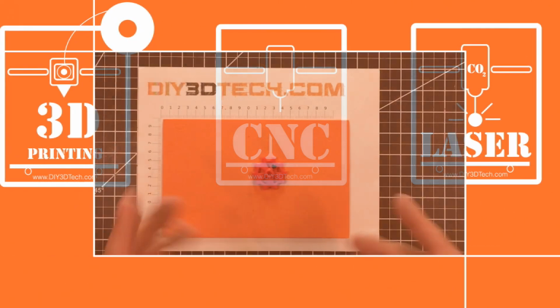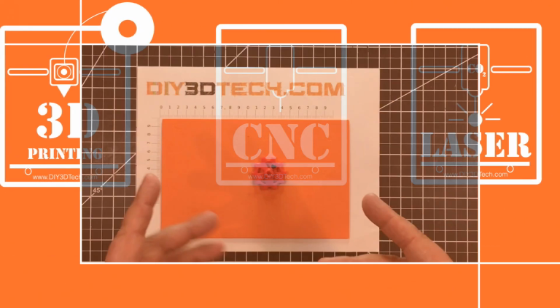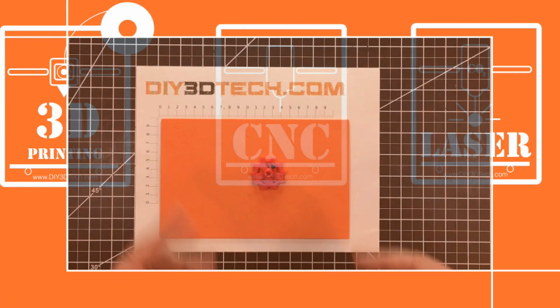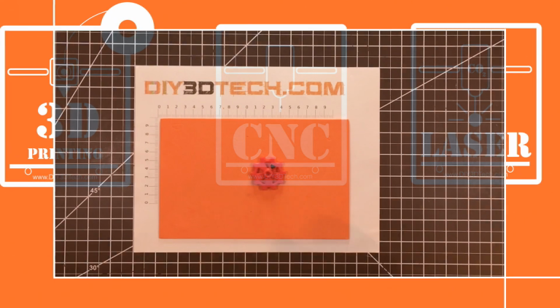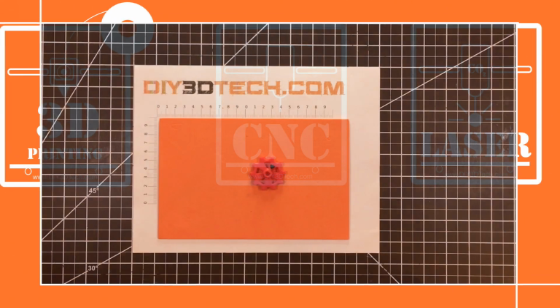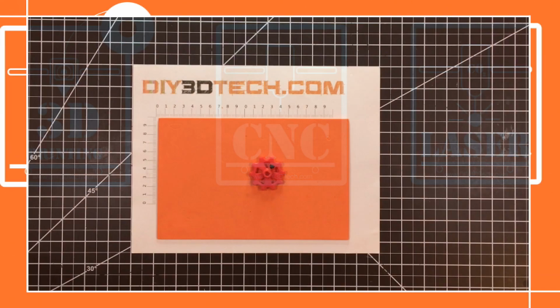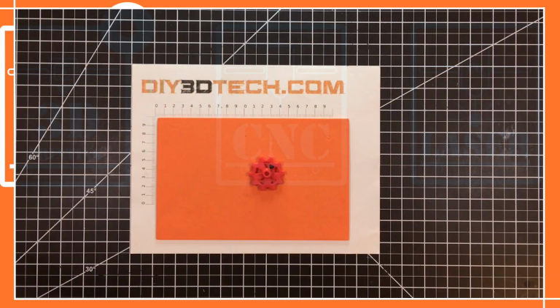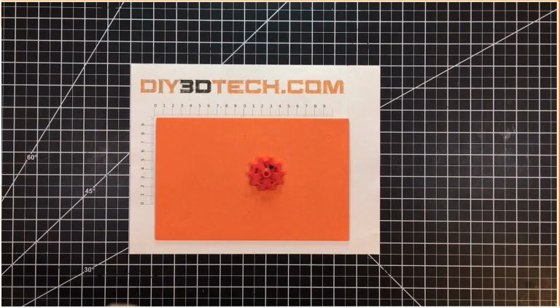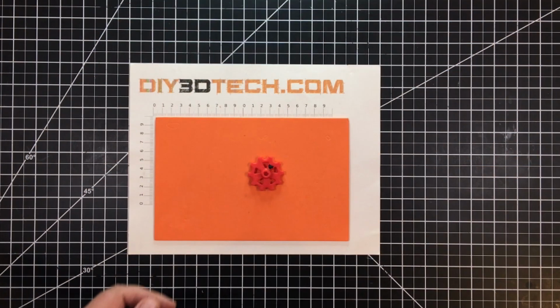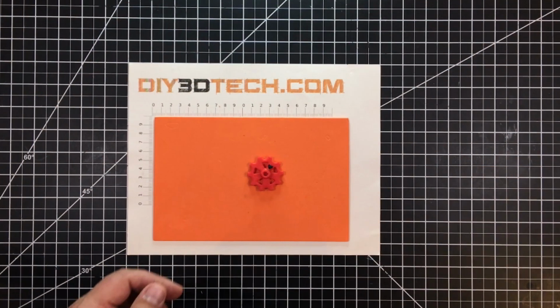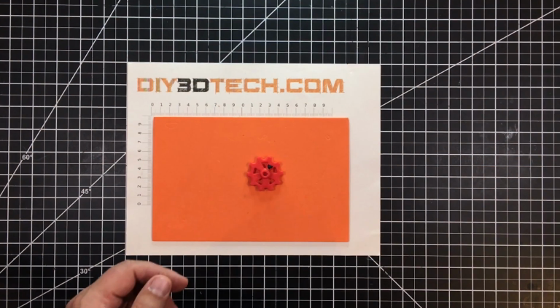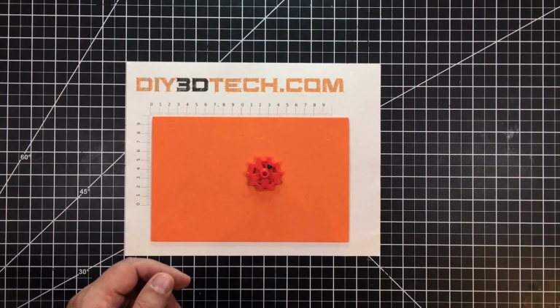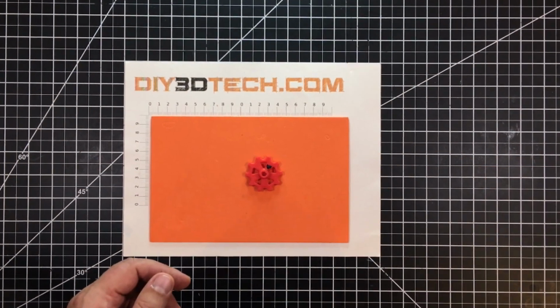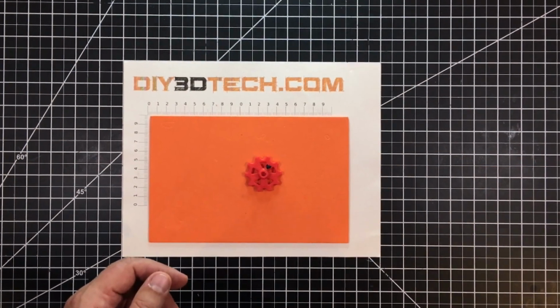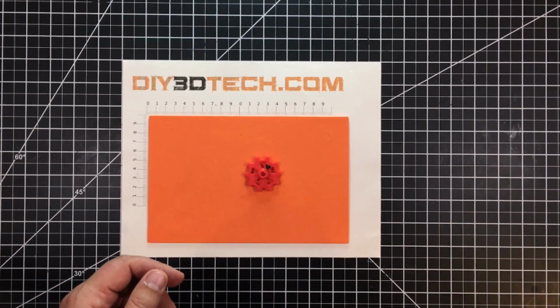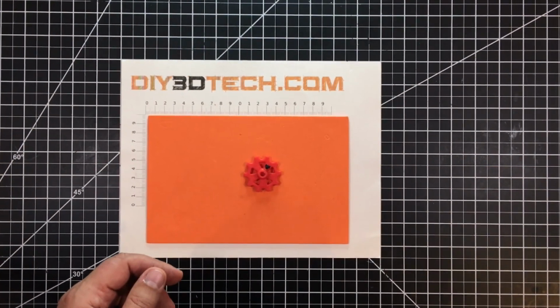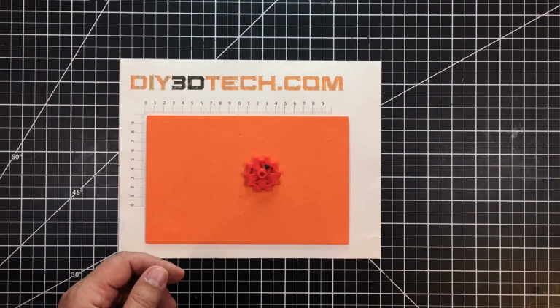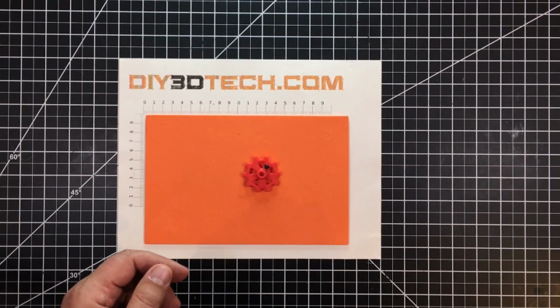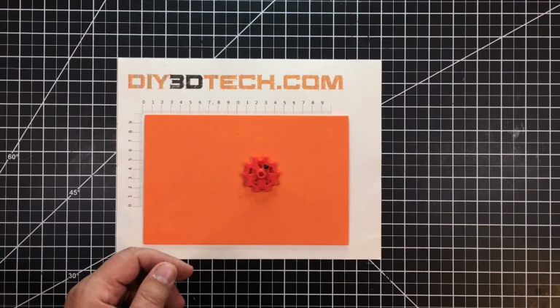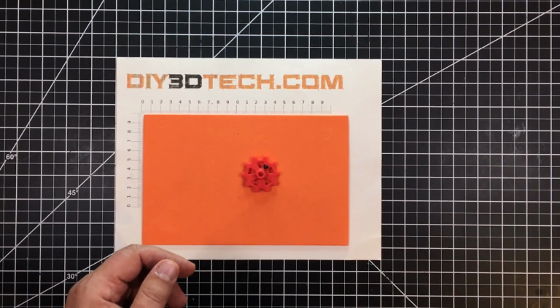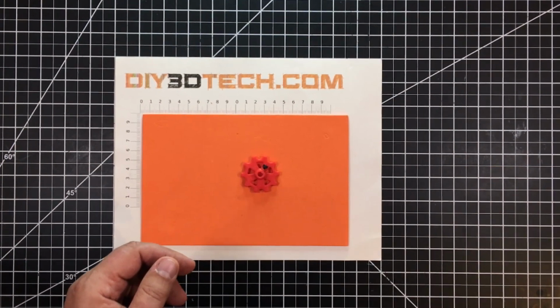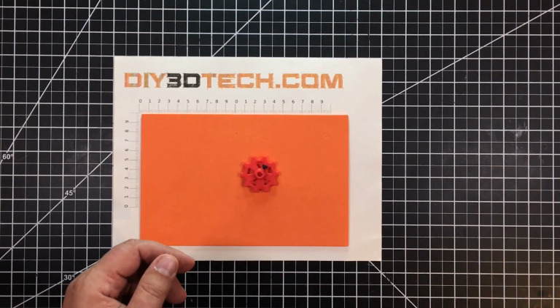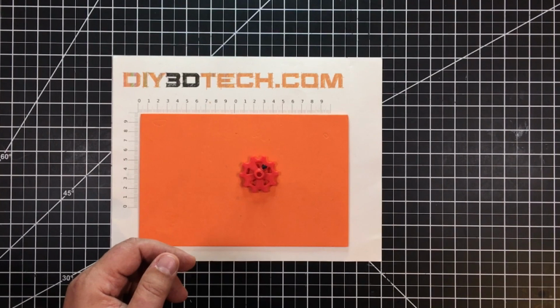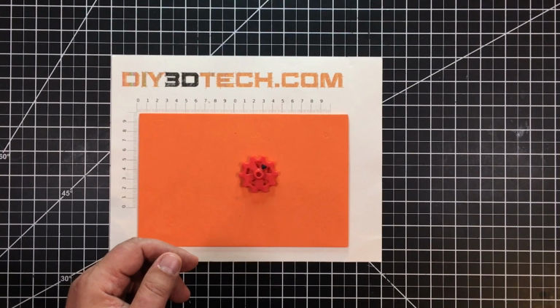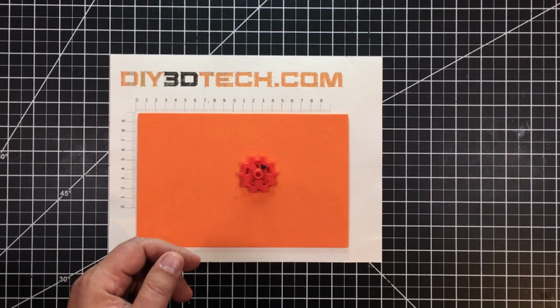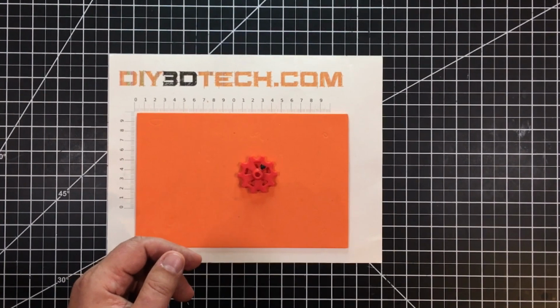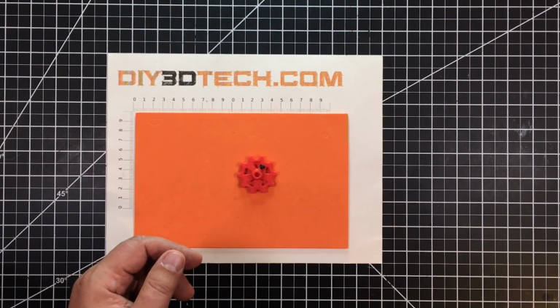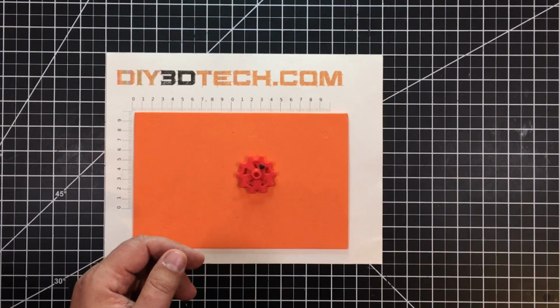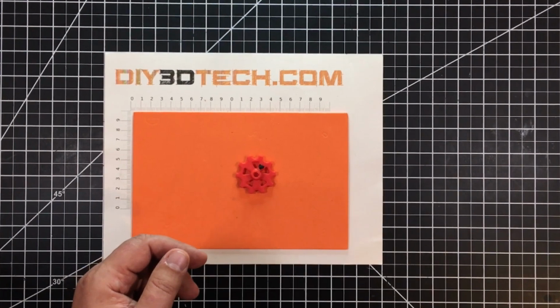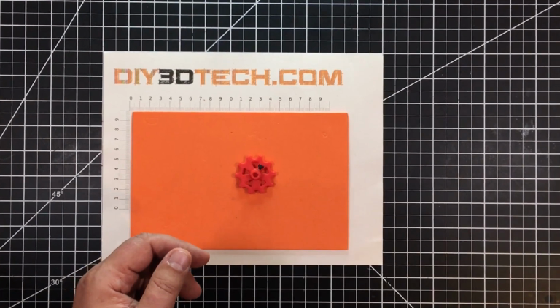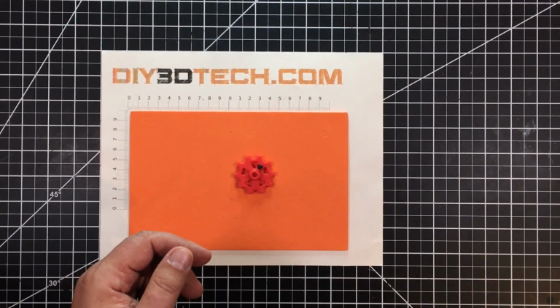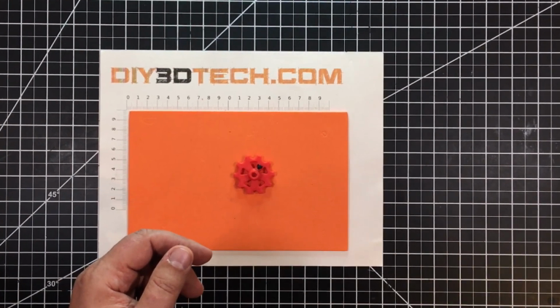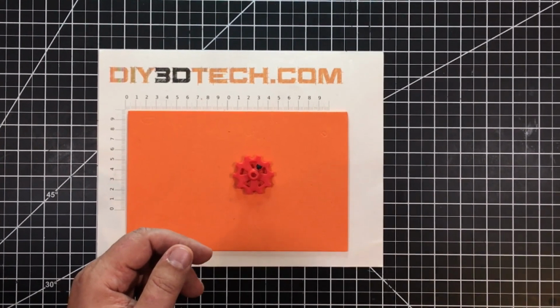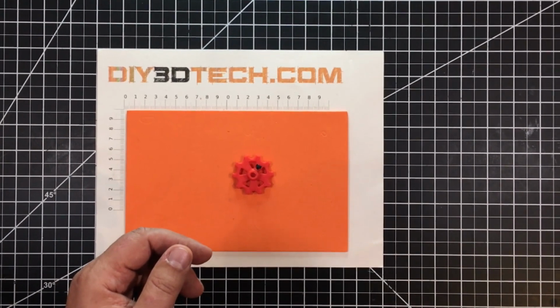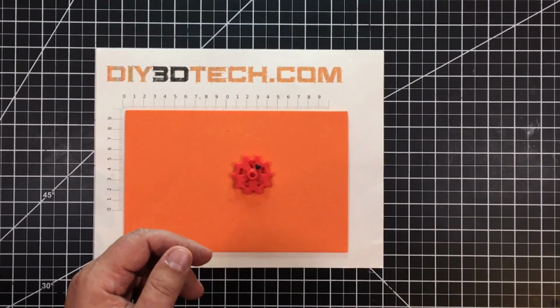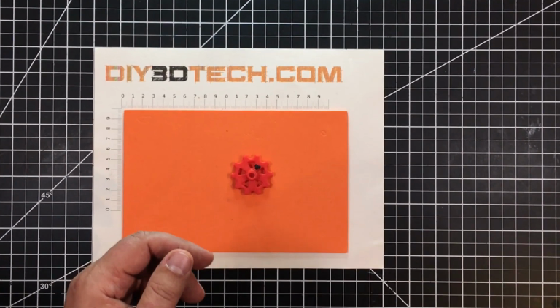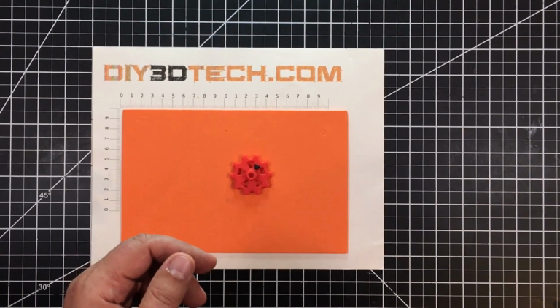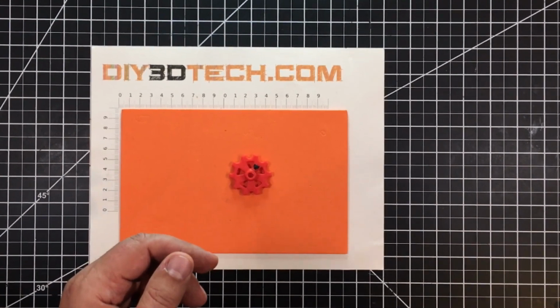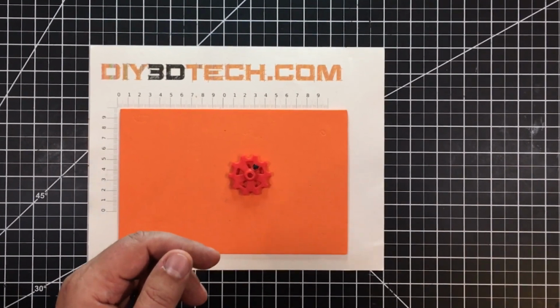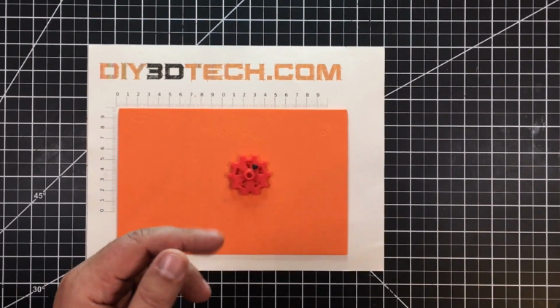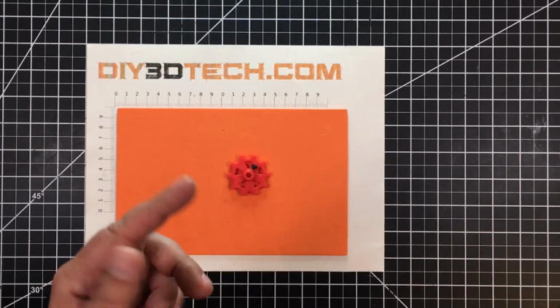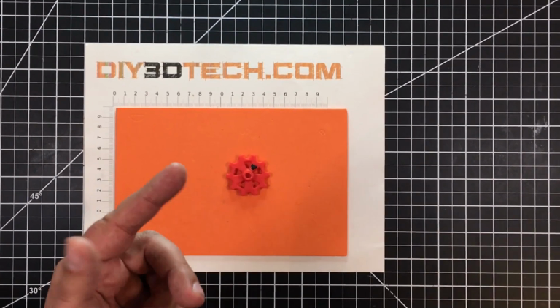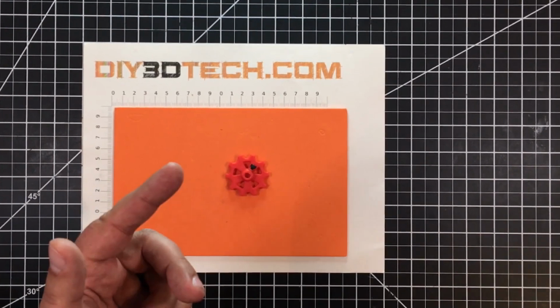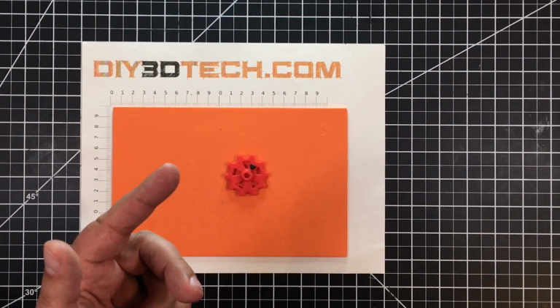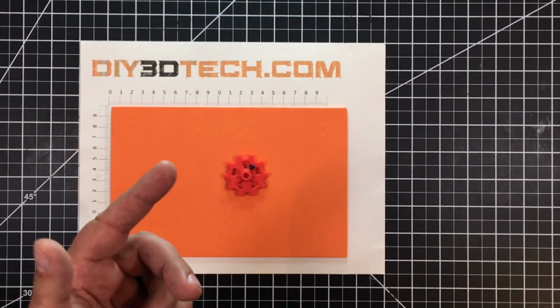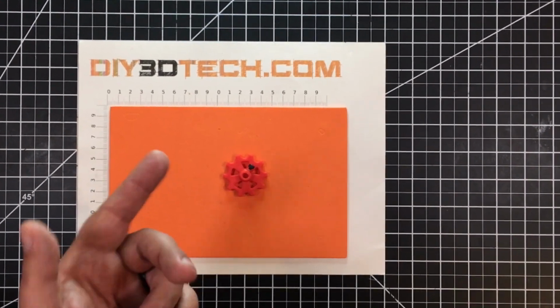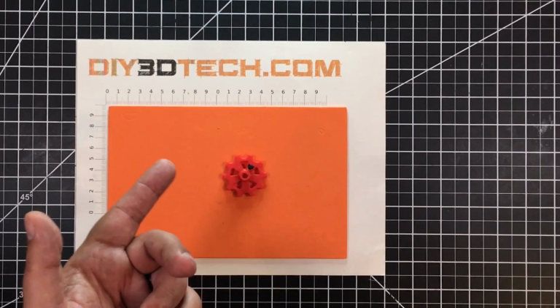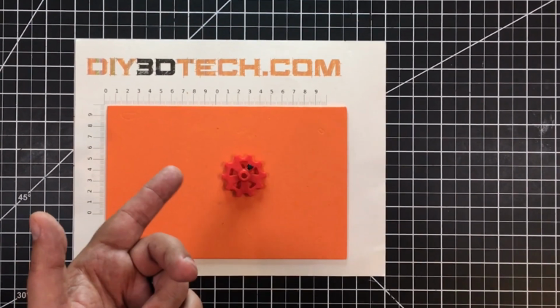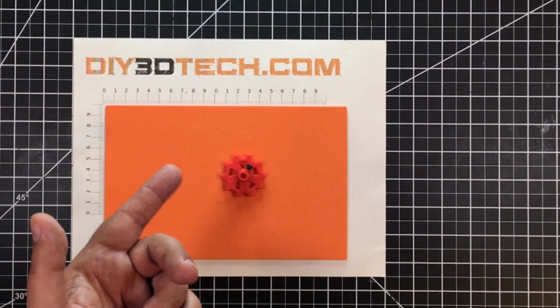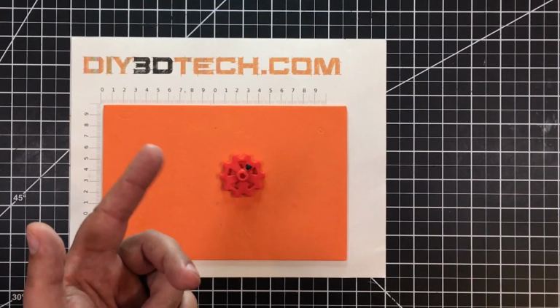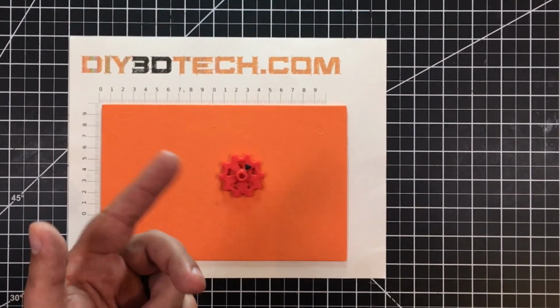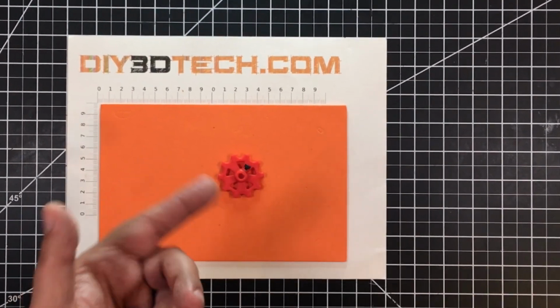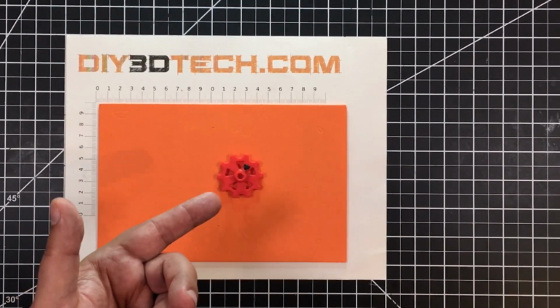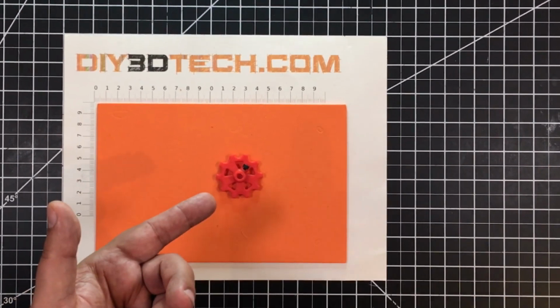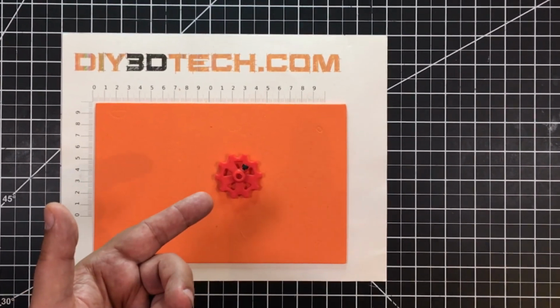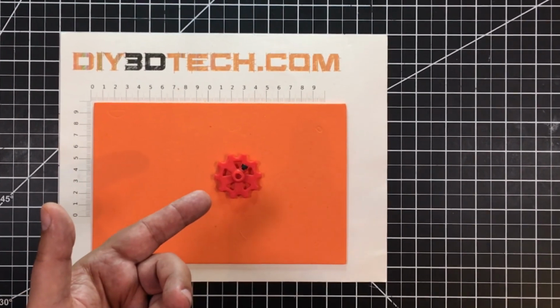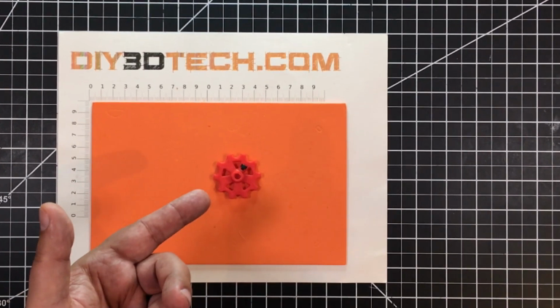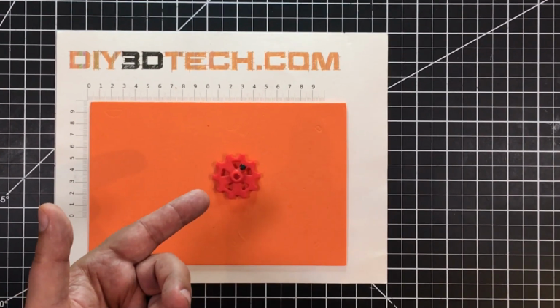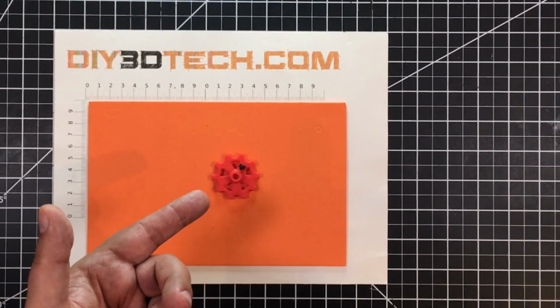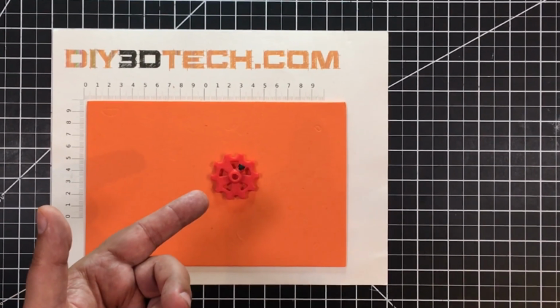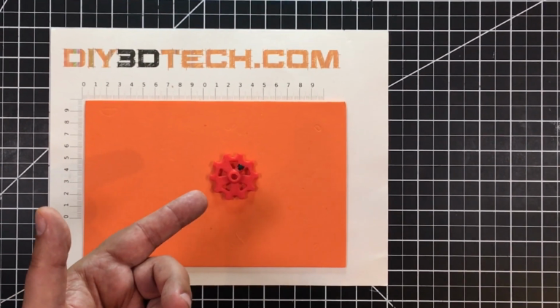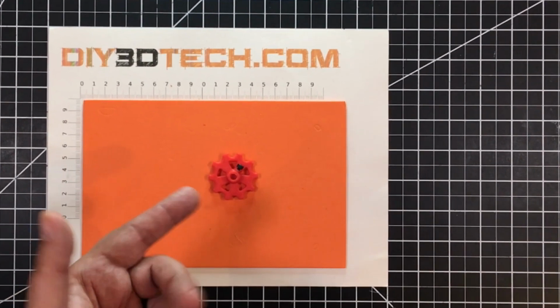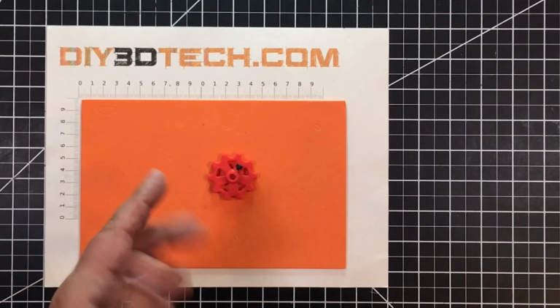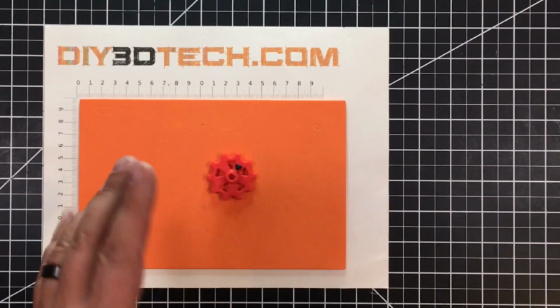Welcome to this episode of Design Talk by DIY3Dtech.com. I just wanted to do a quick episode to share this with you guys.